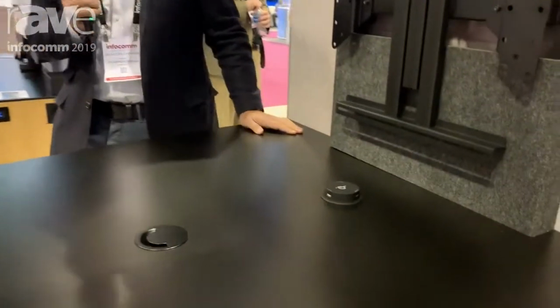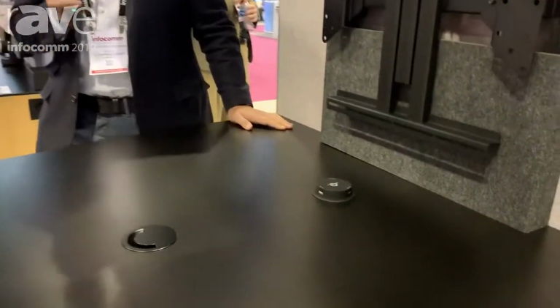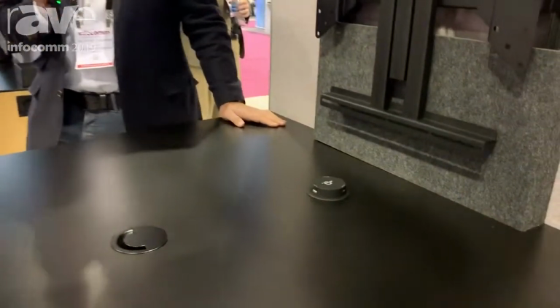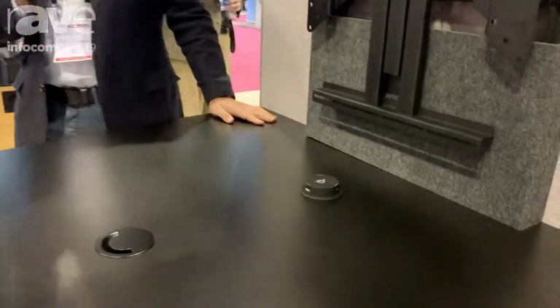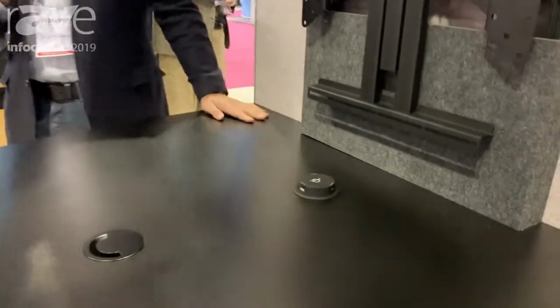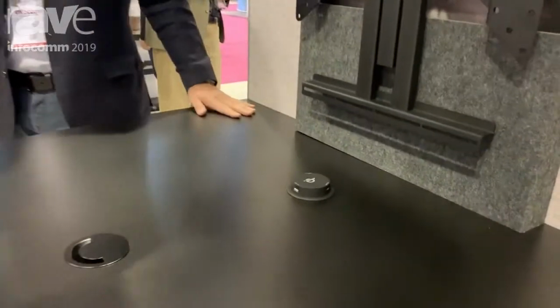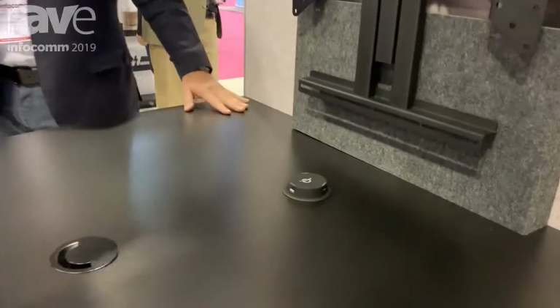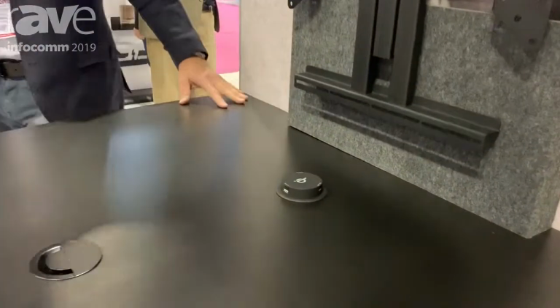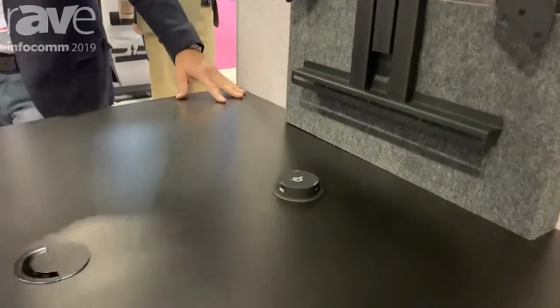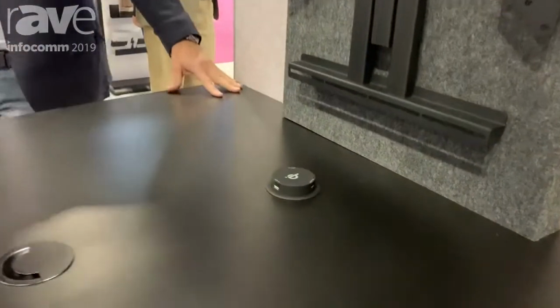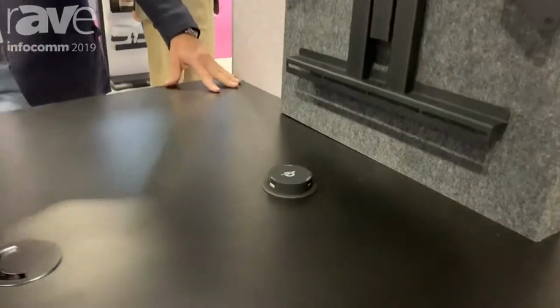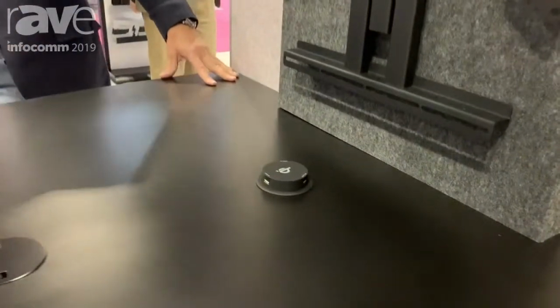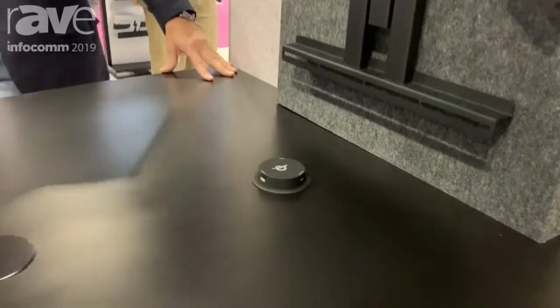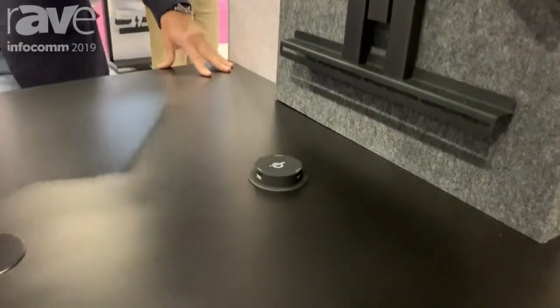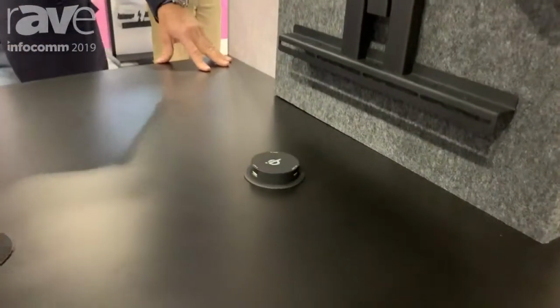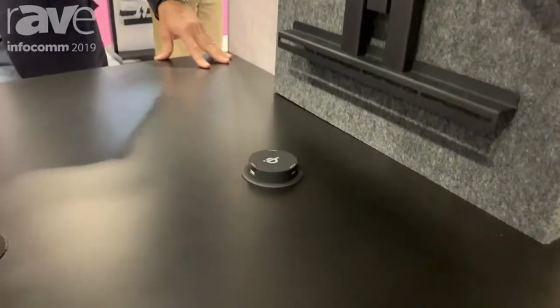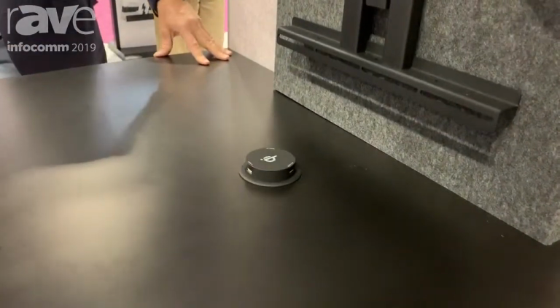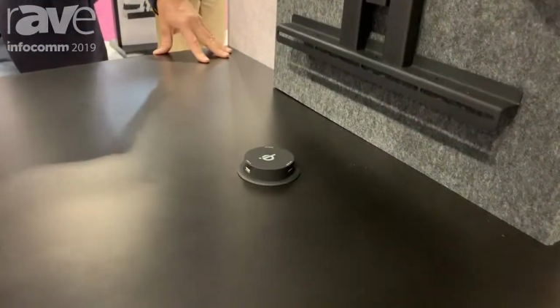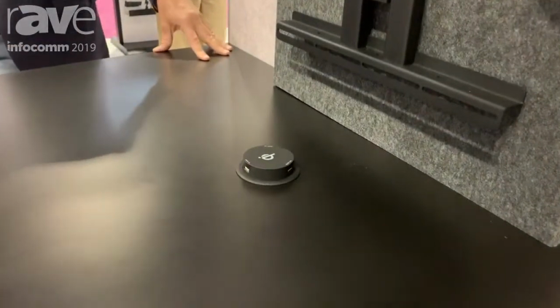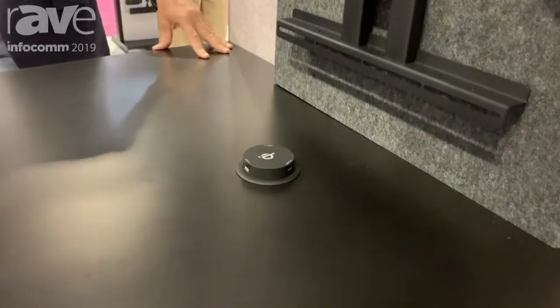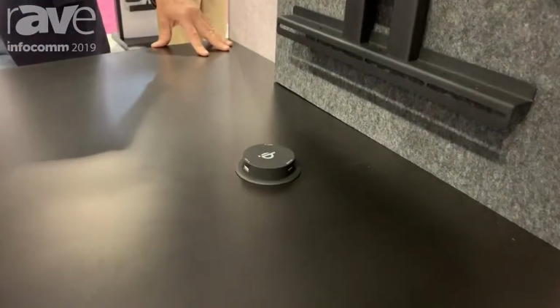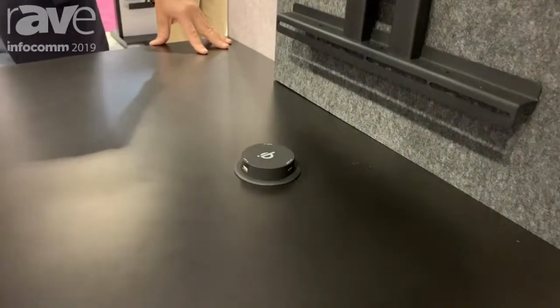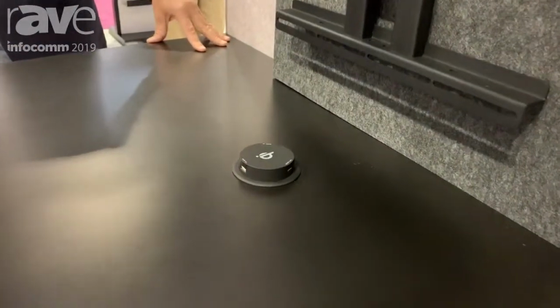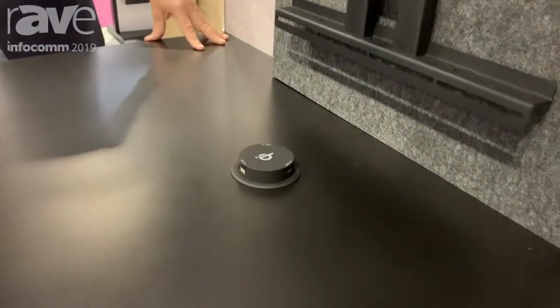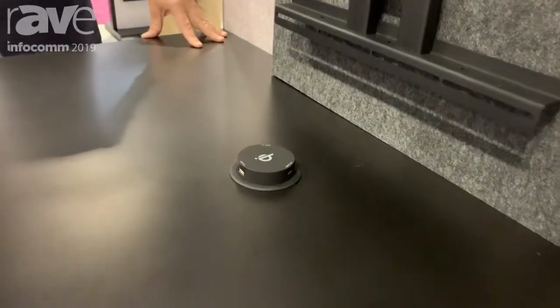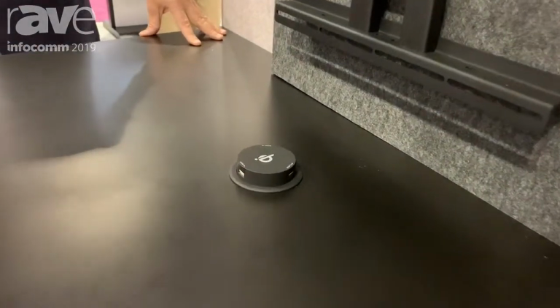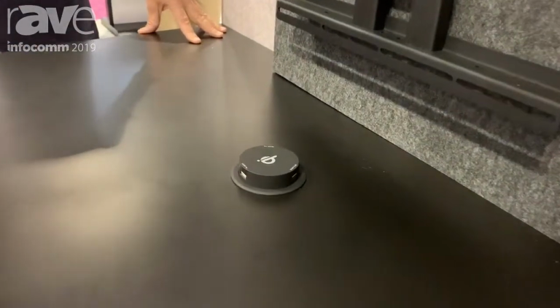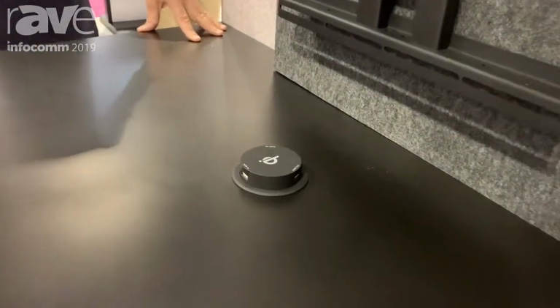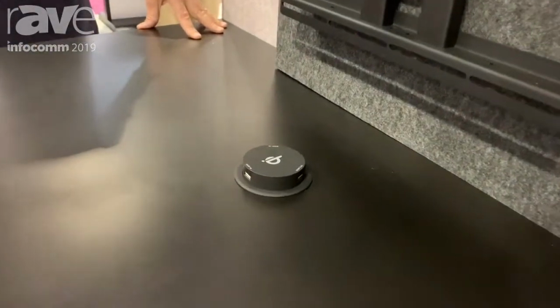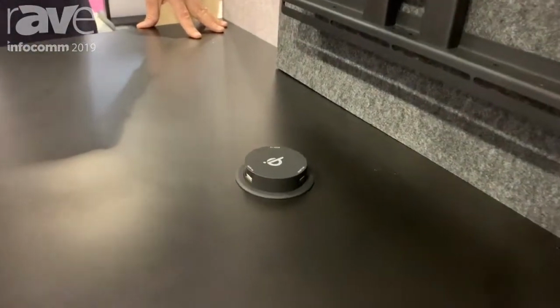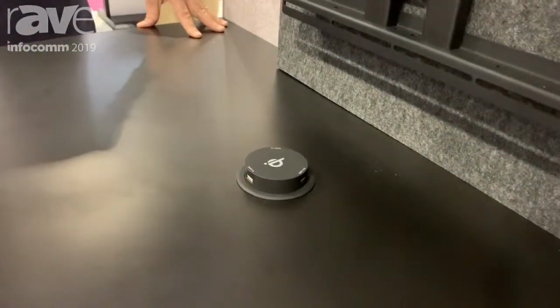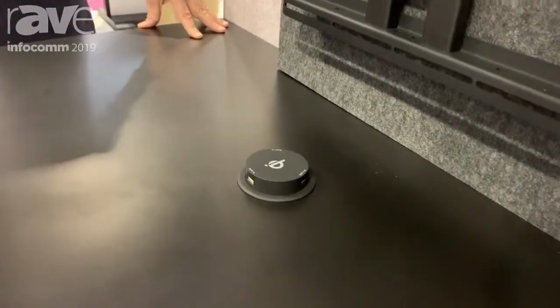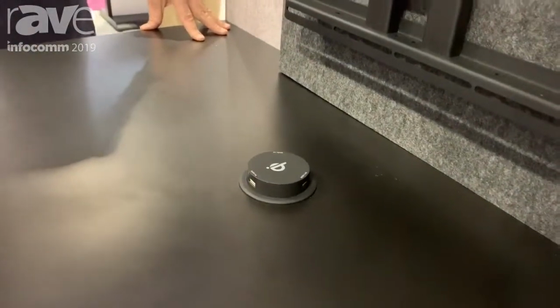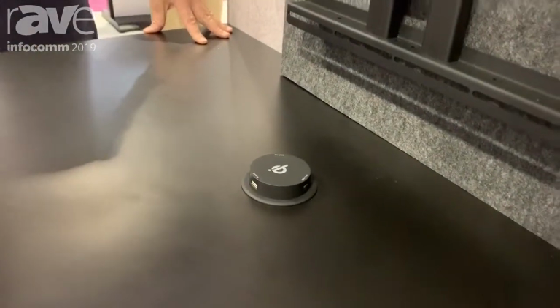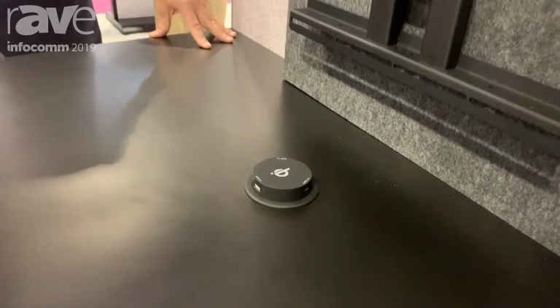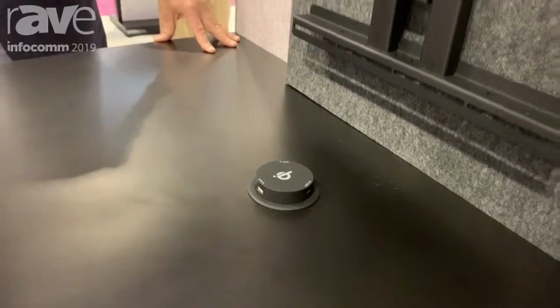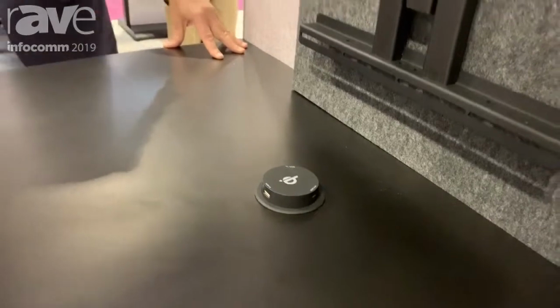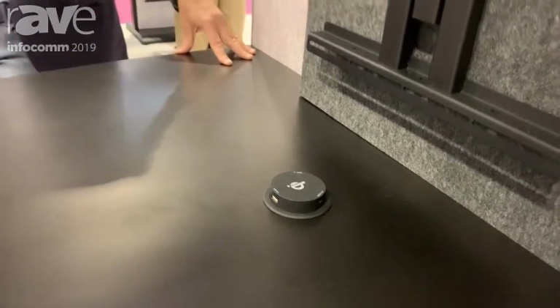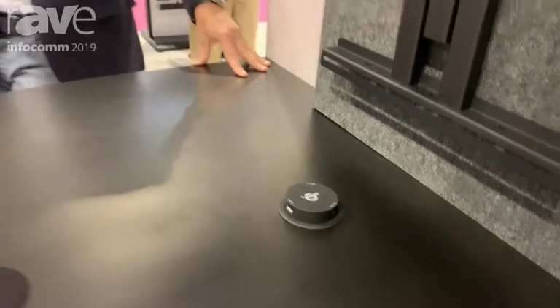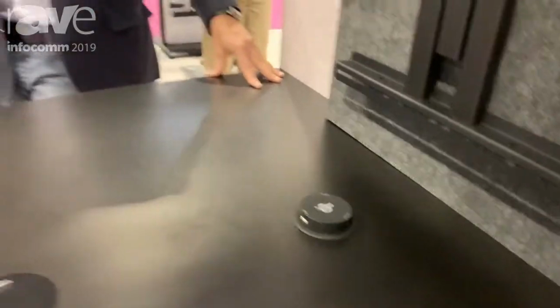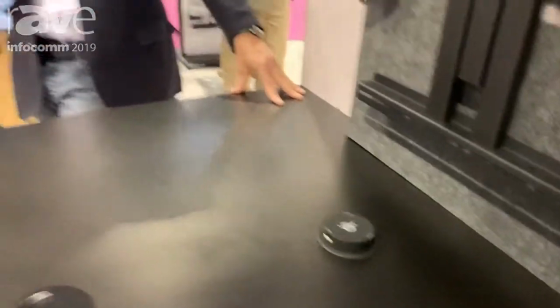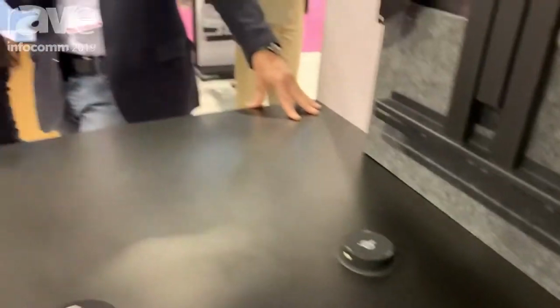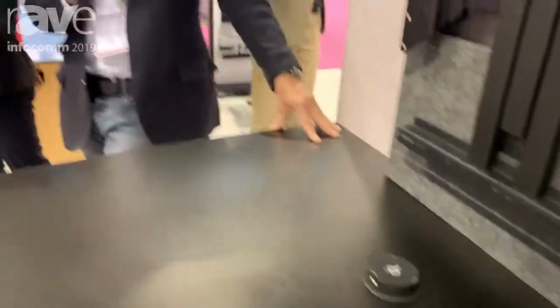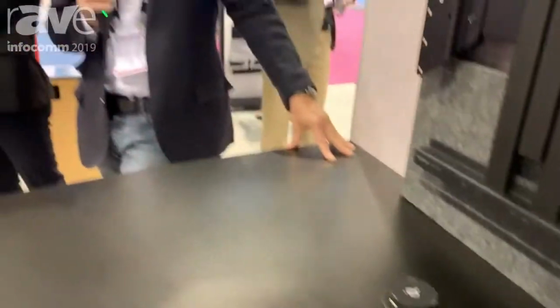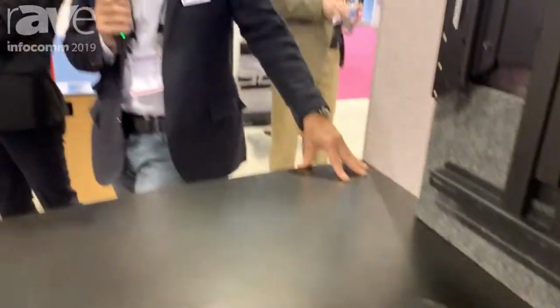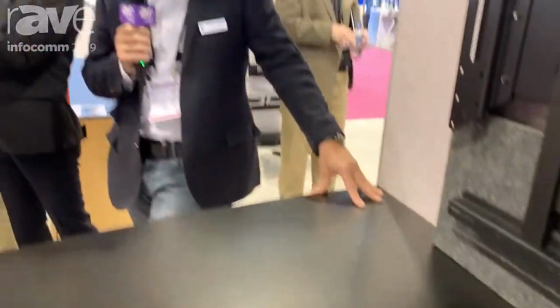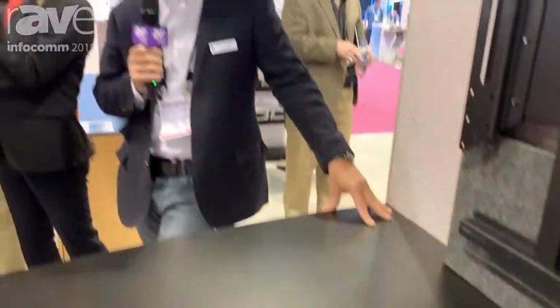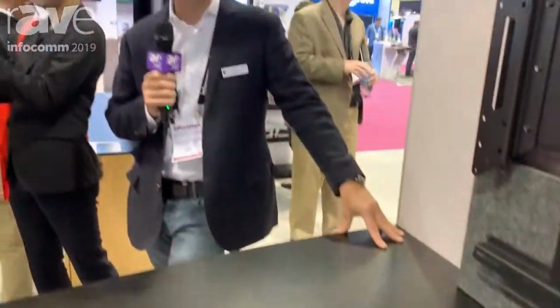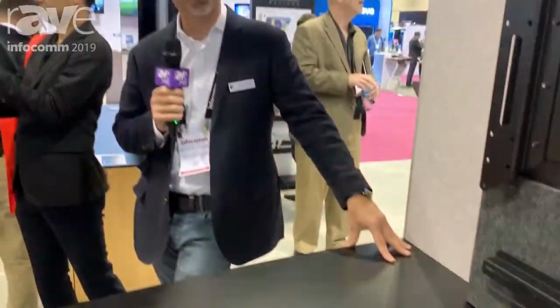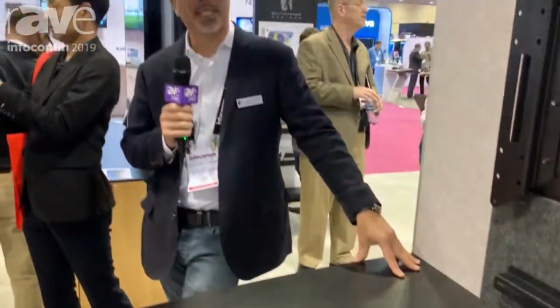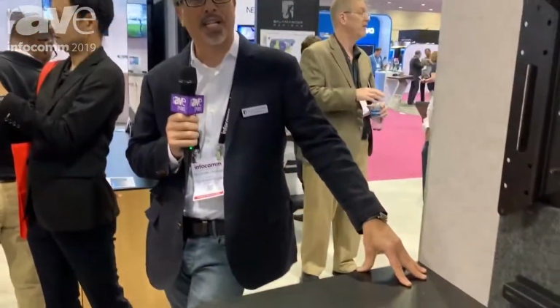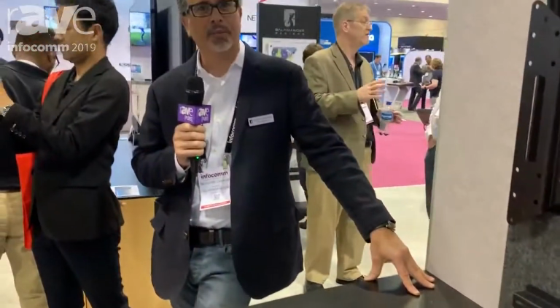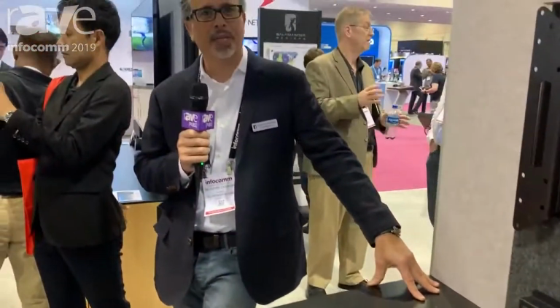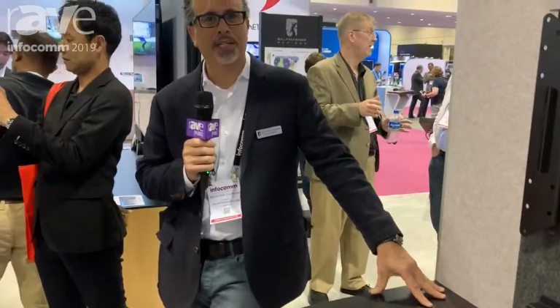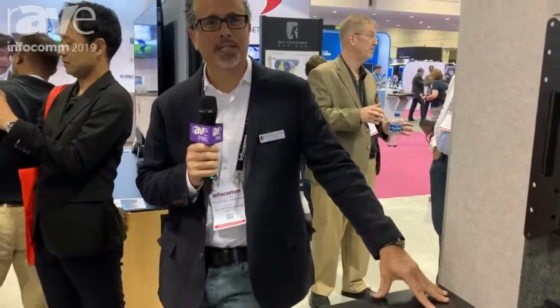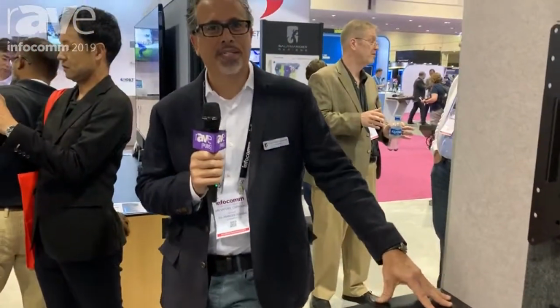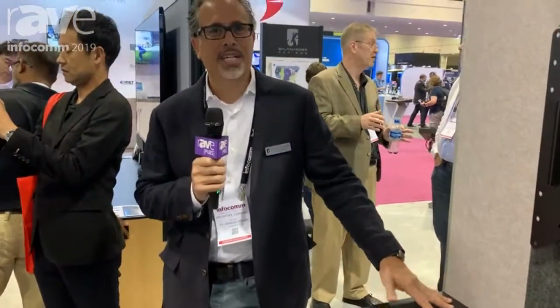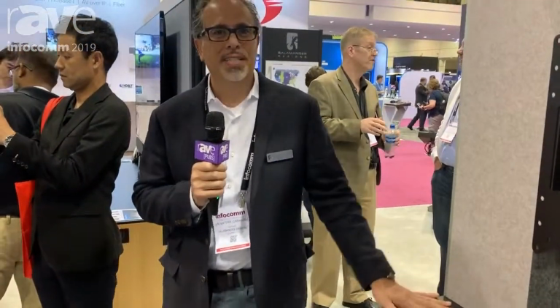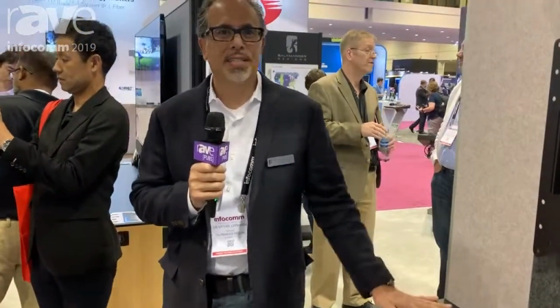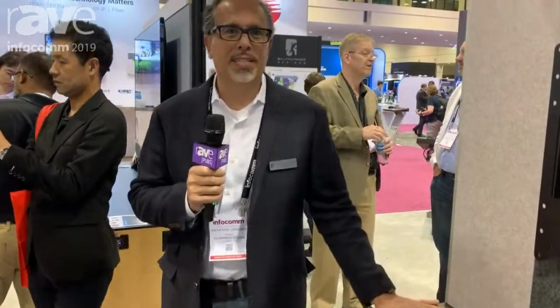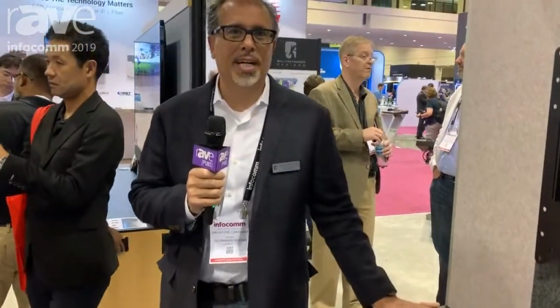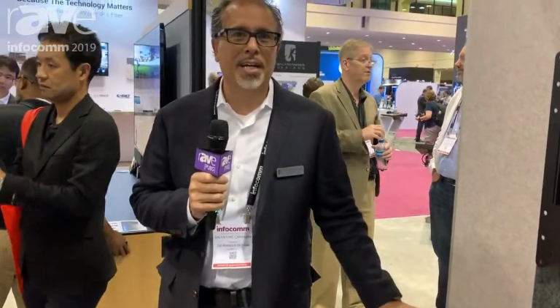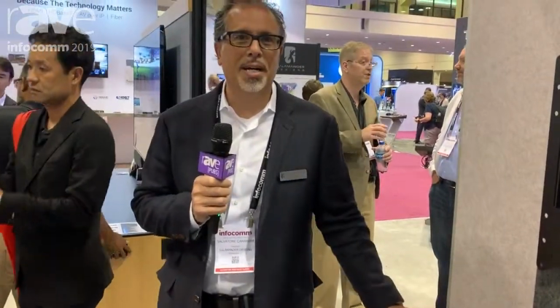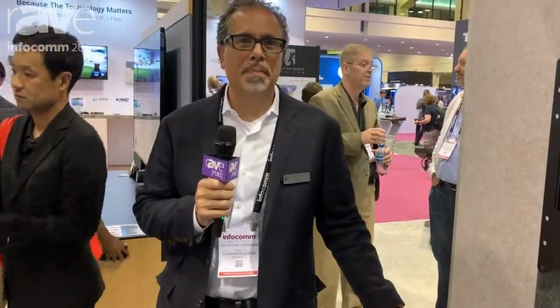A number of options are available including several different finishes and custom options too. Learn more at salamanderdesigns.com.